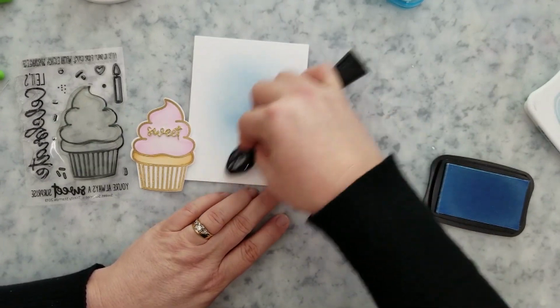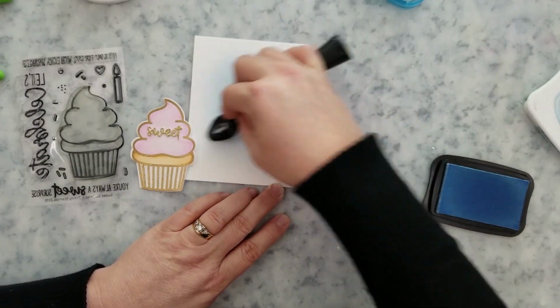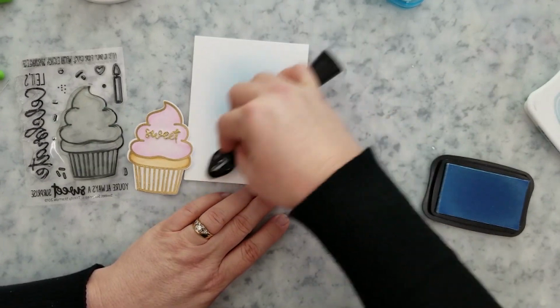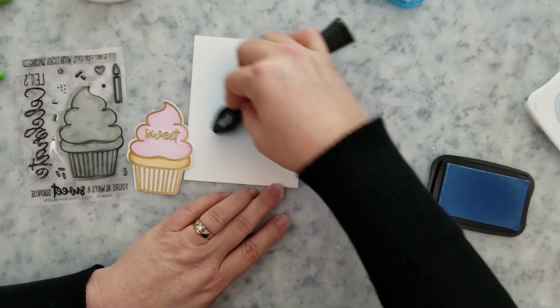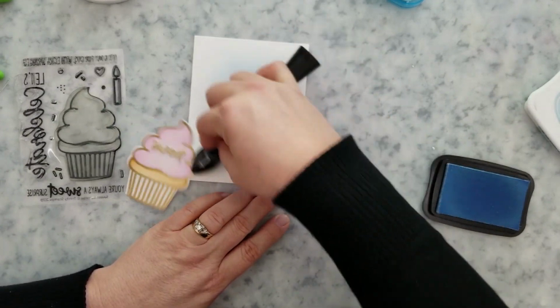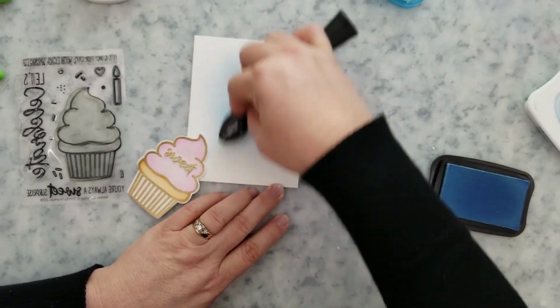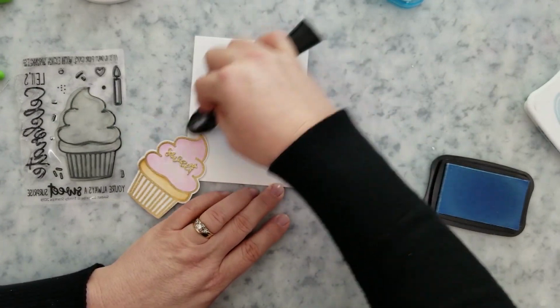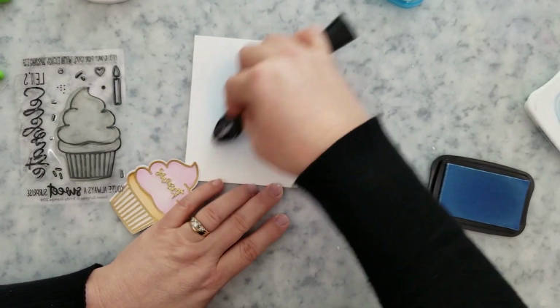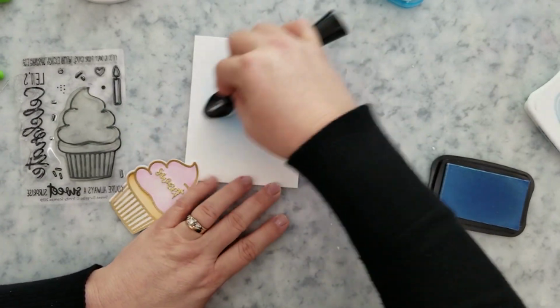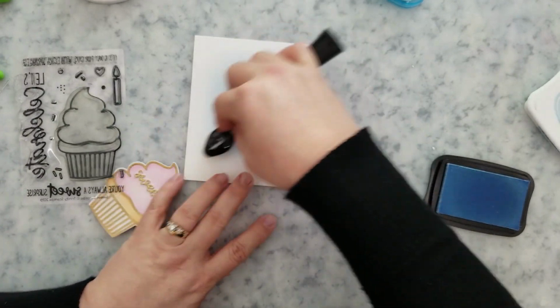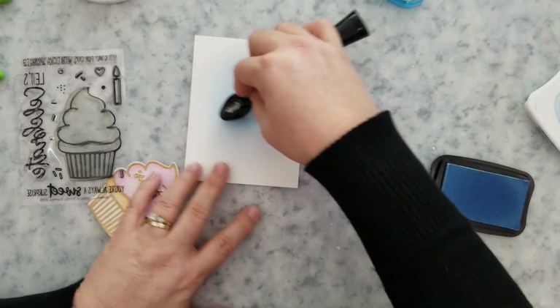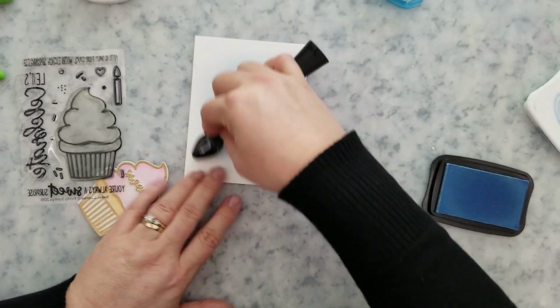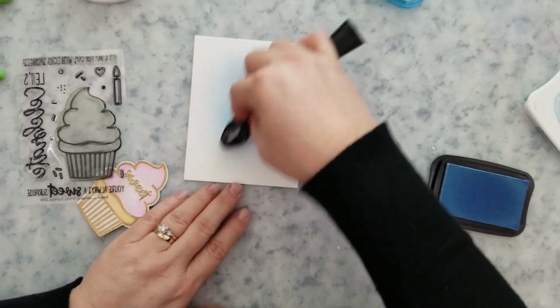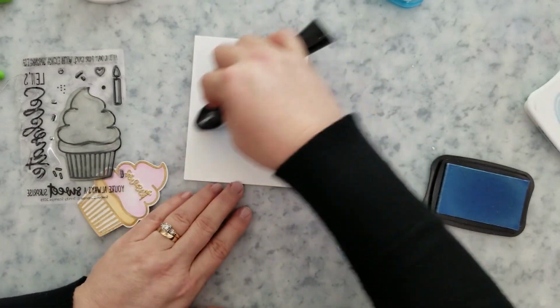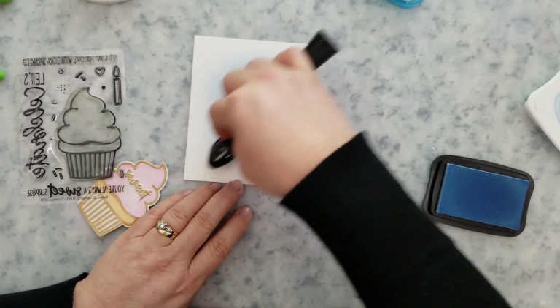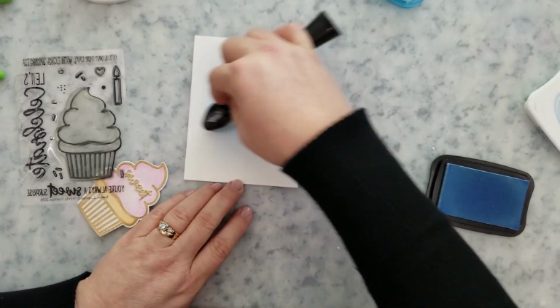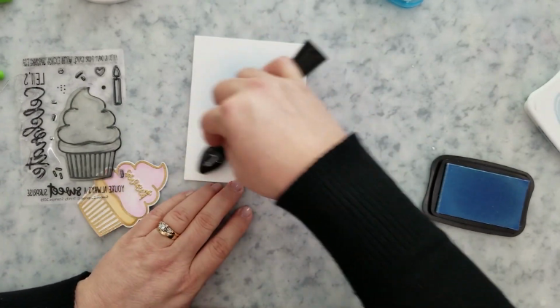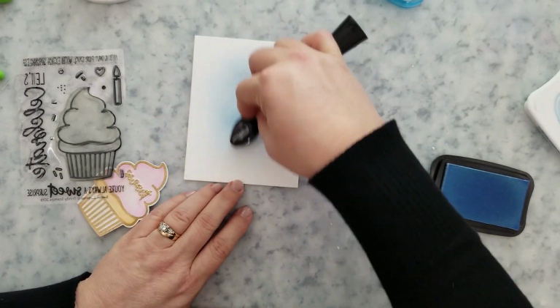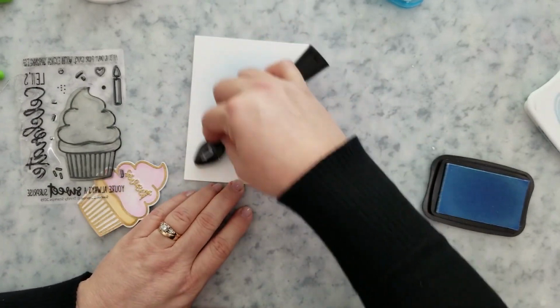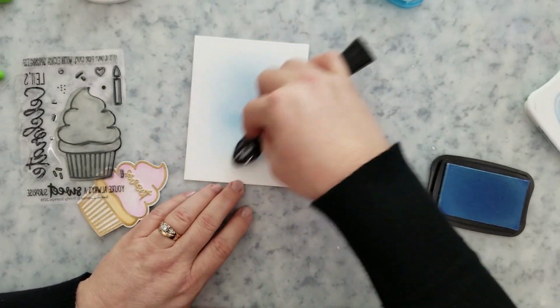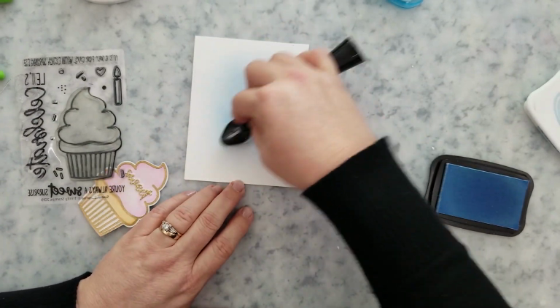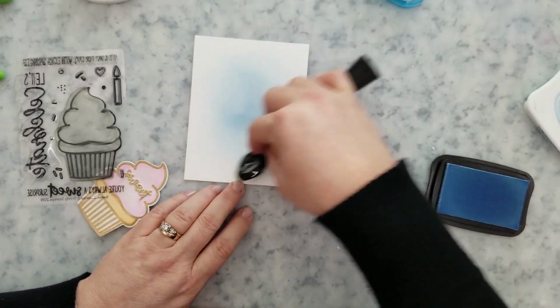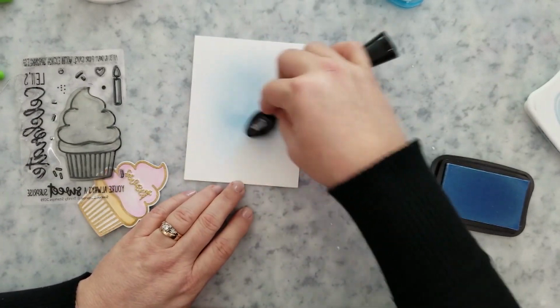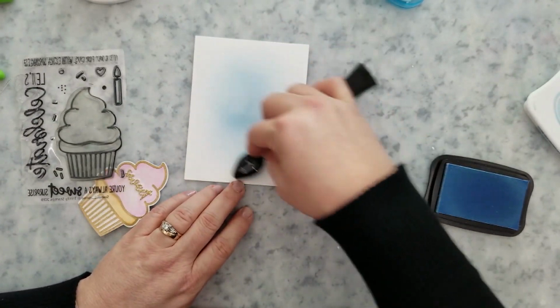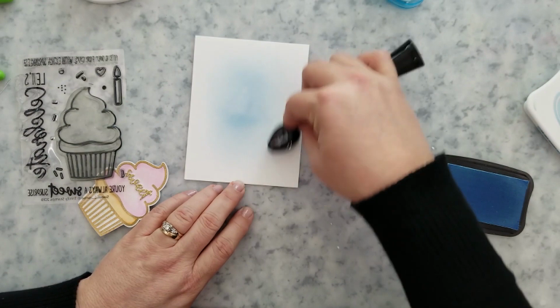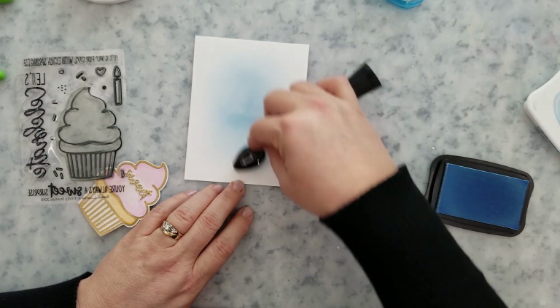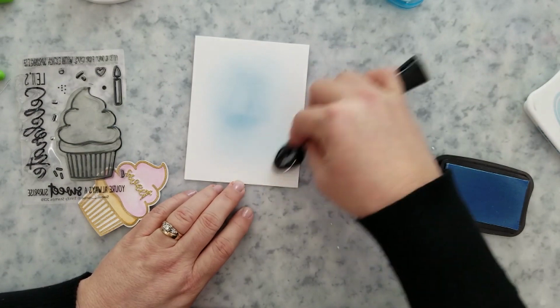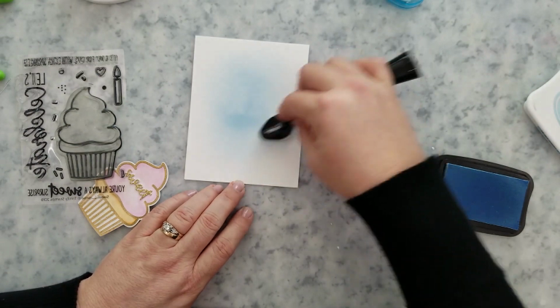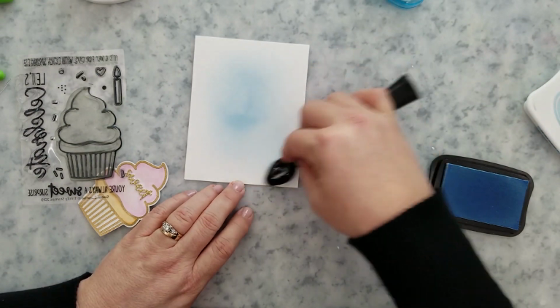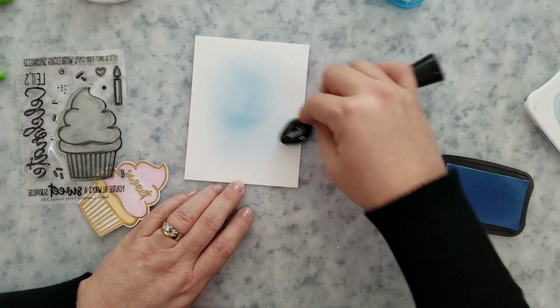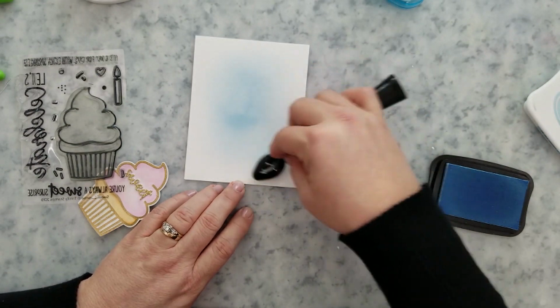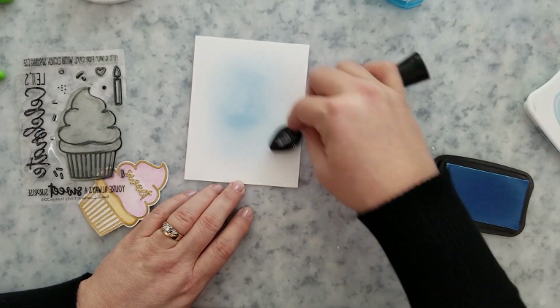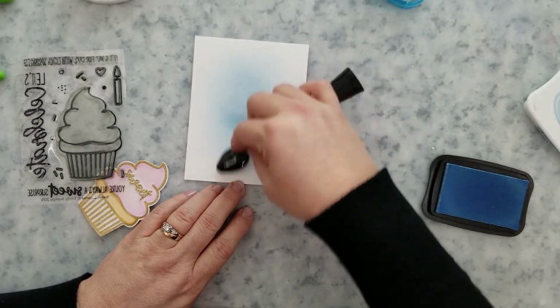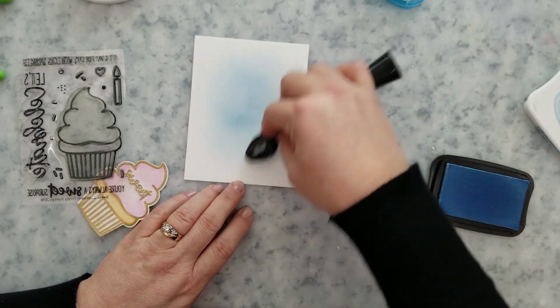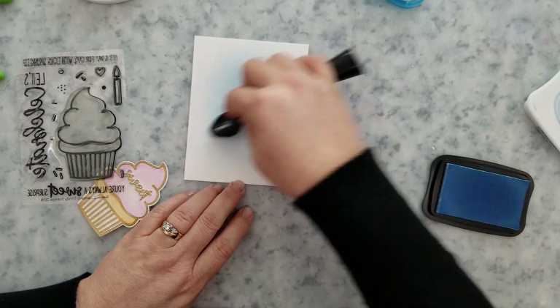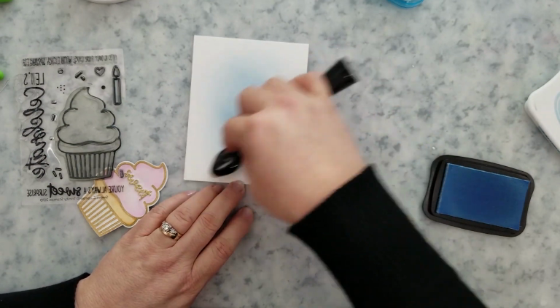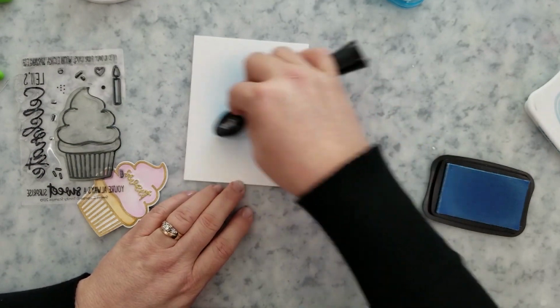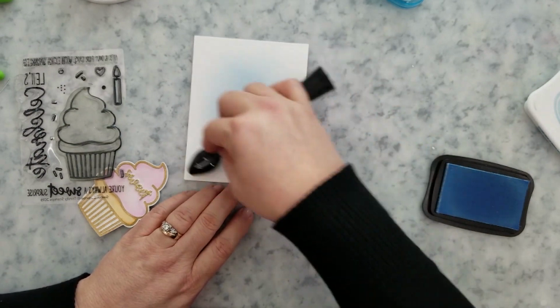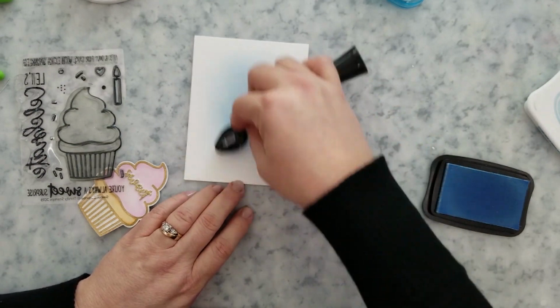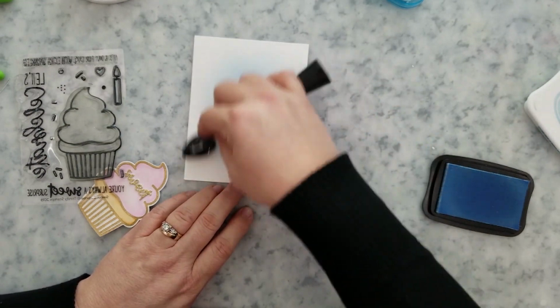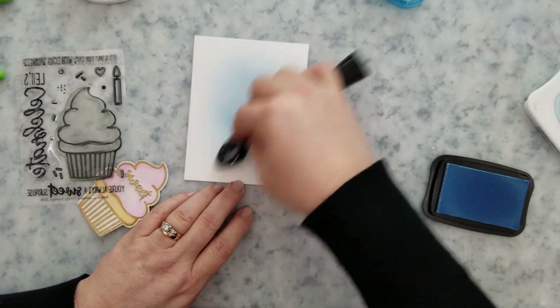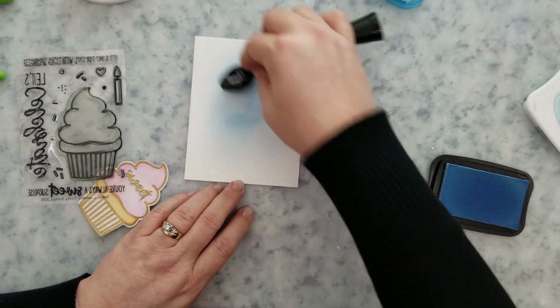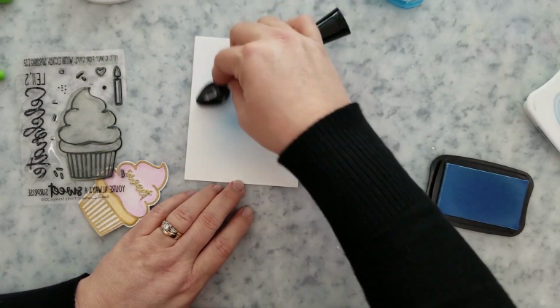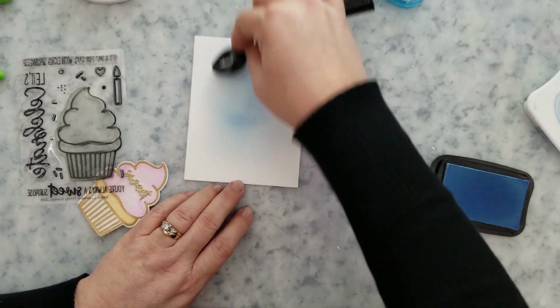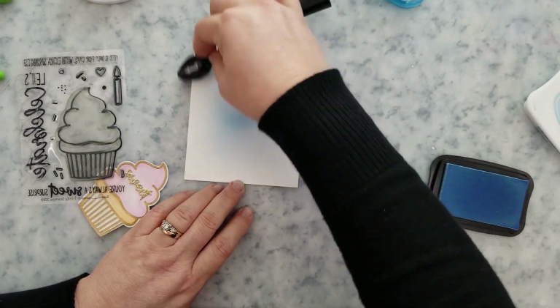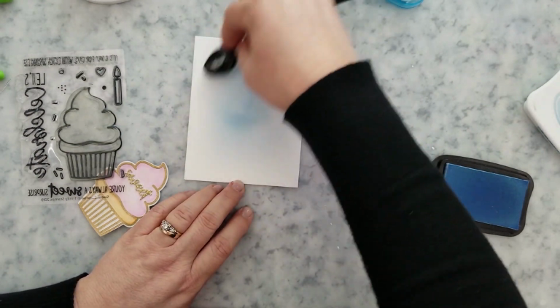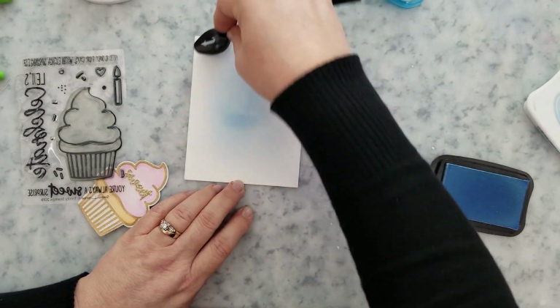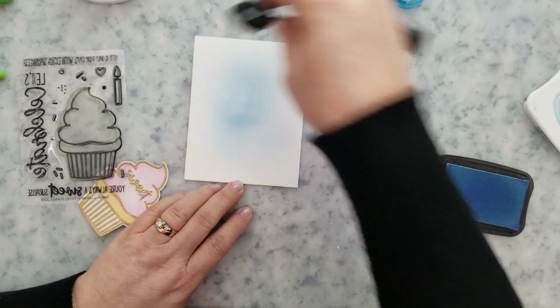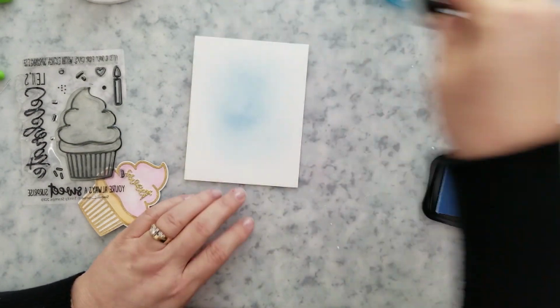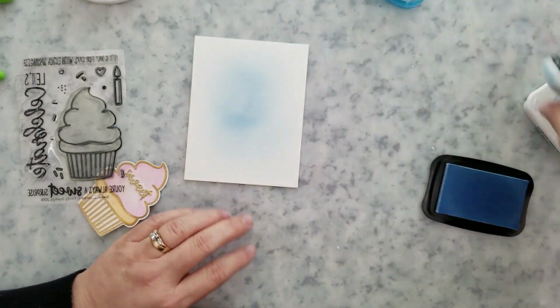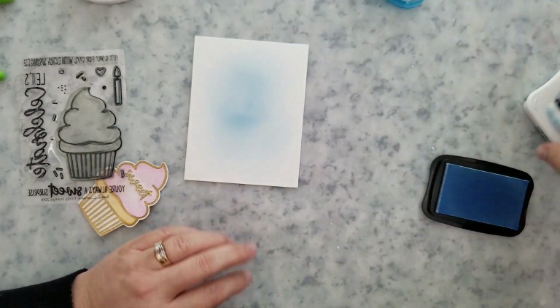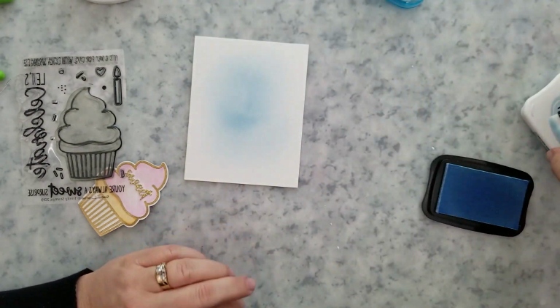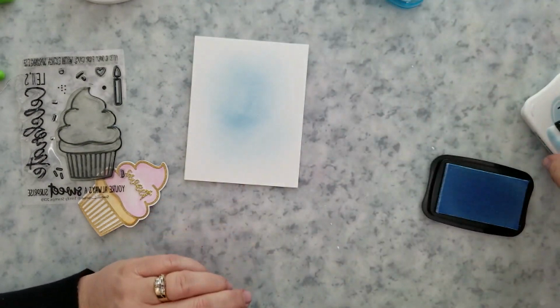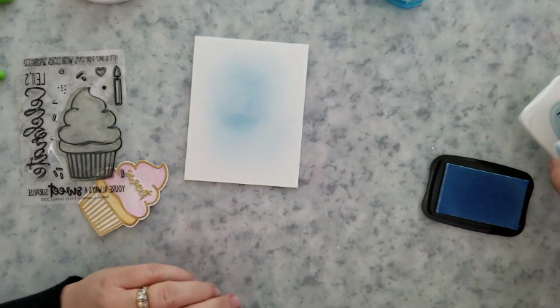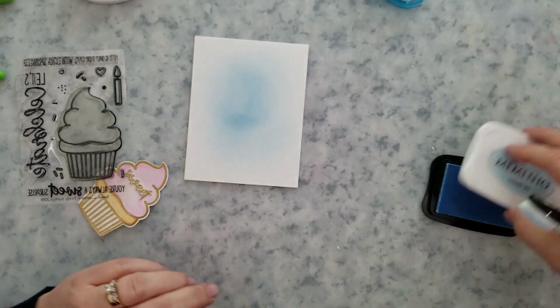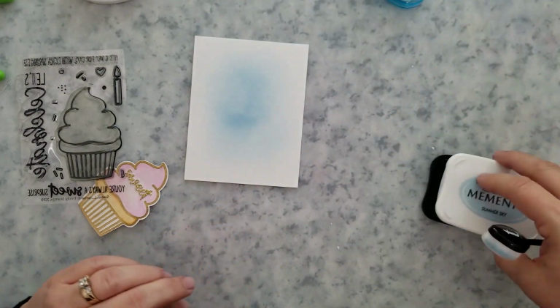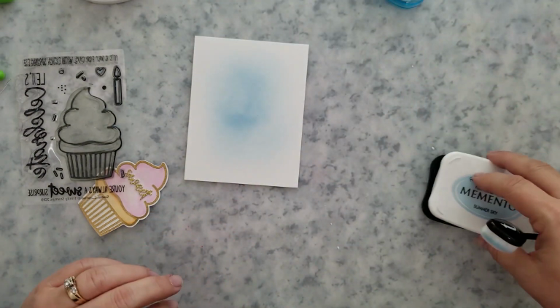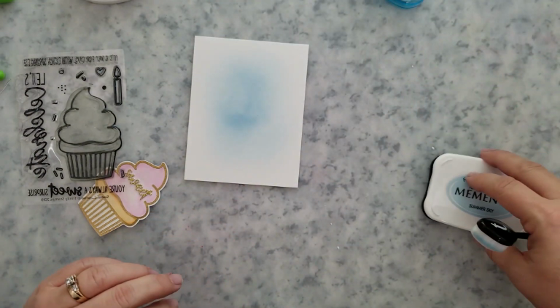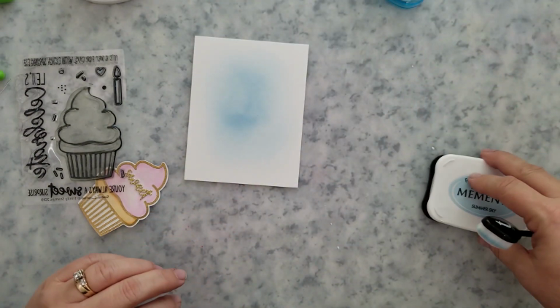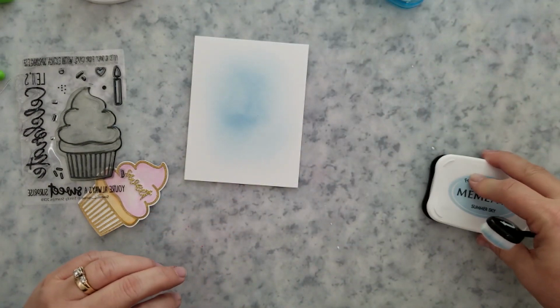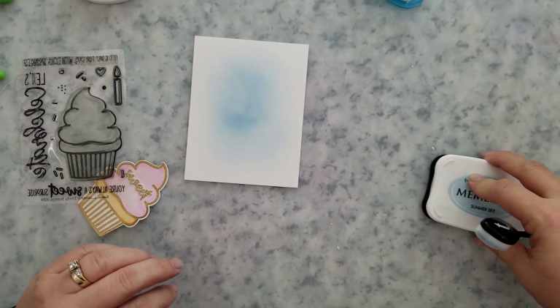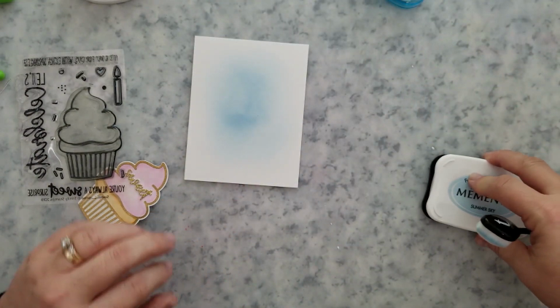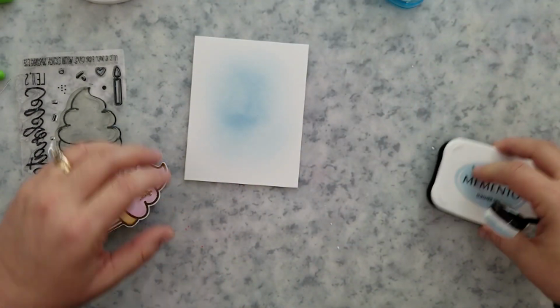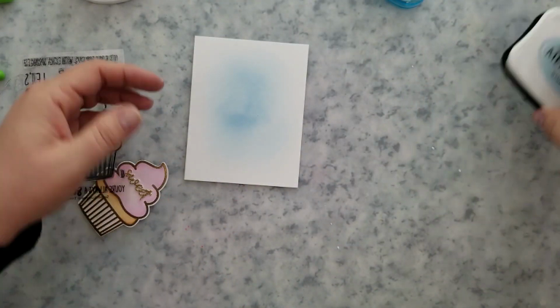Once I've run it through the Big Kick, I'm going to add mounting foam to the back of the cupcake and go ahead and center that on the card base.